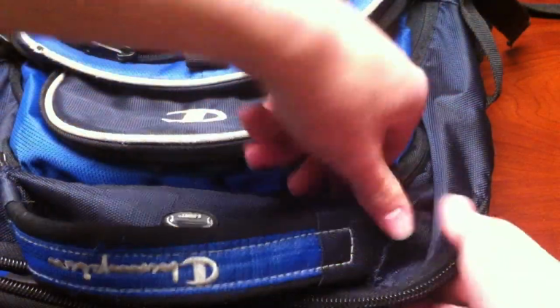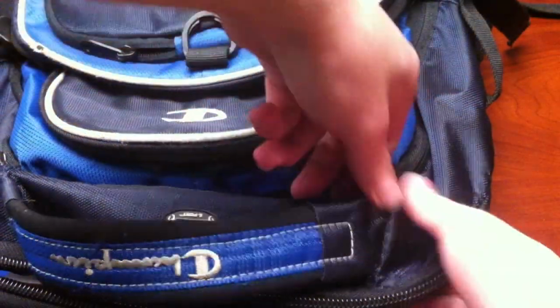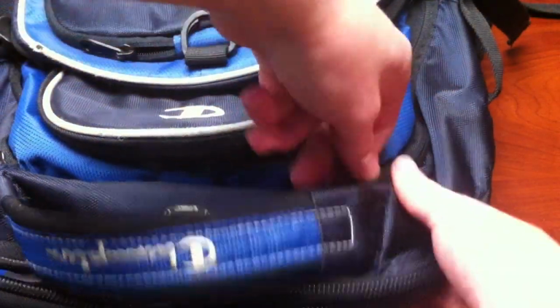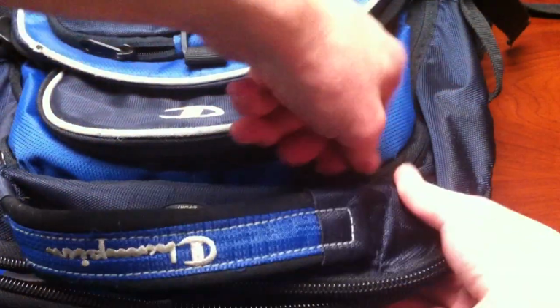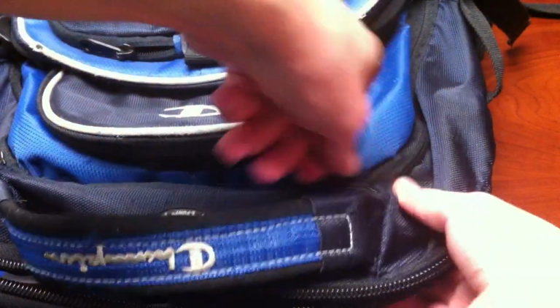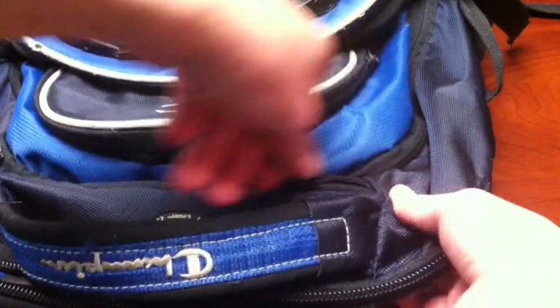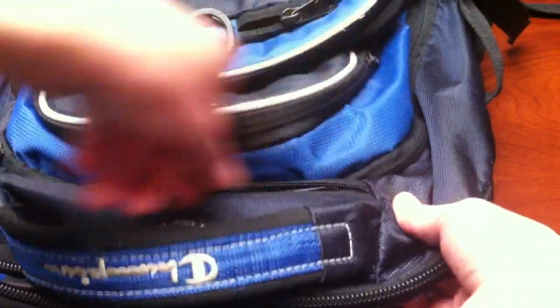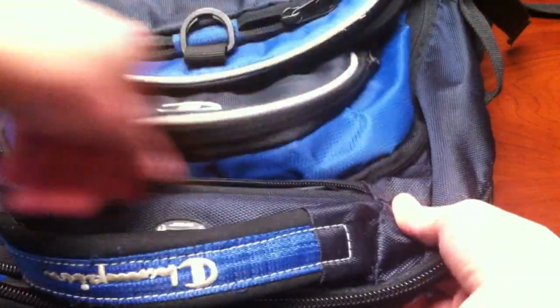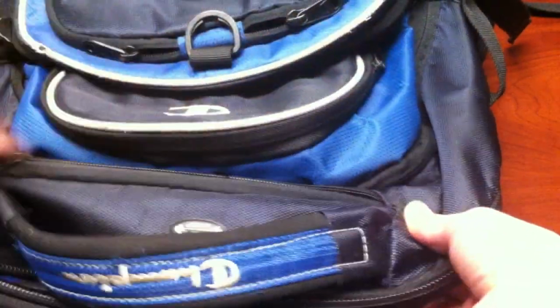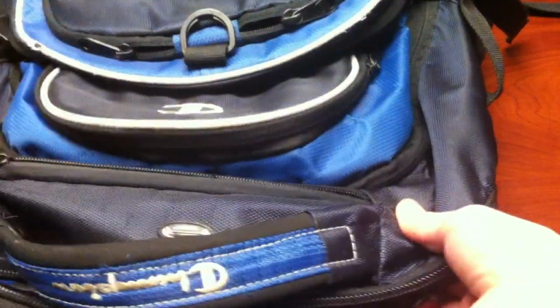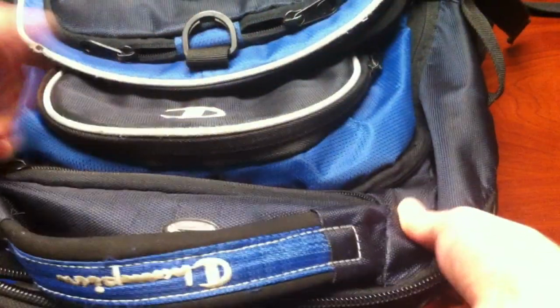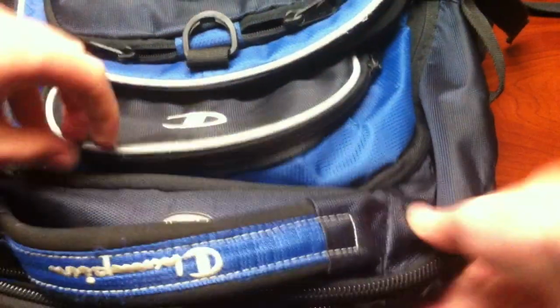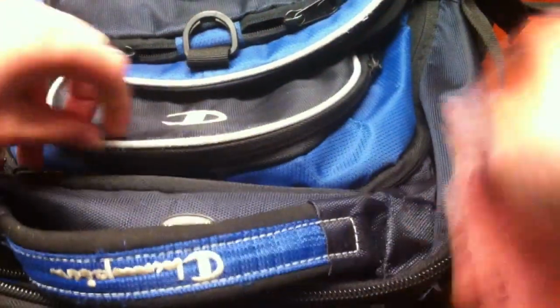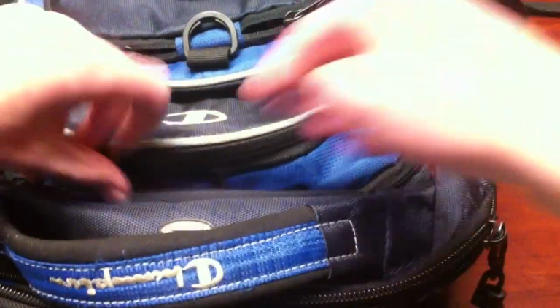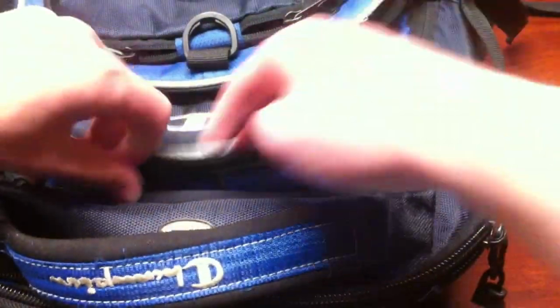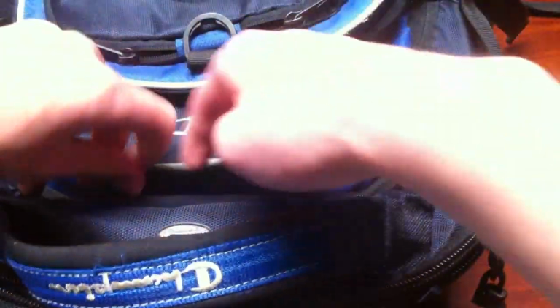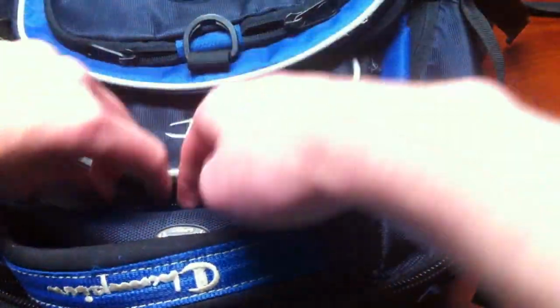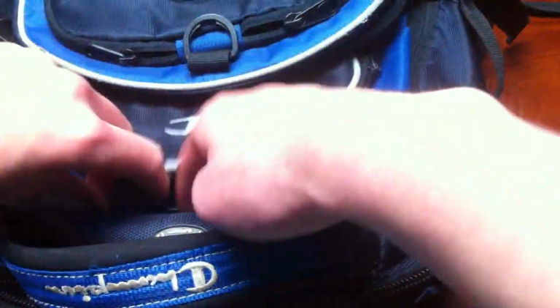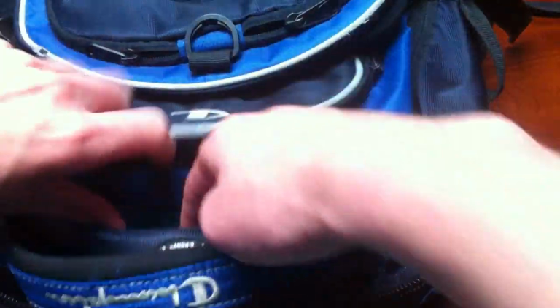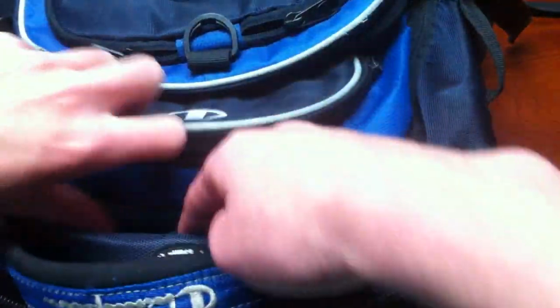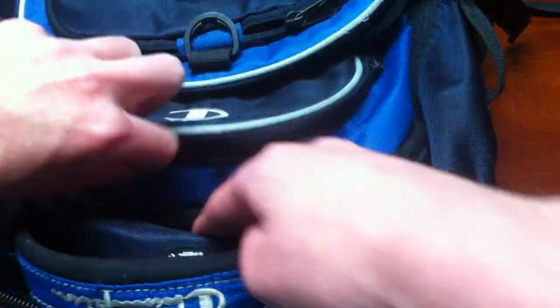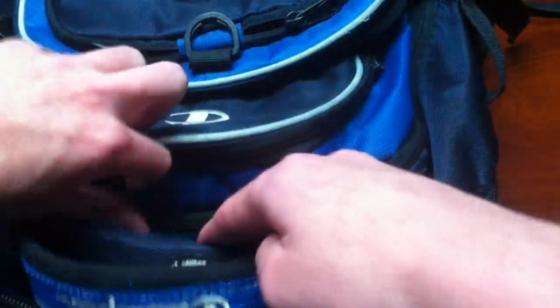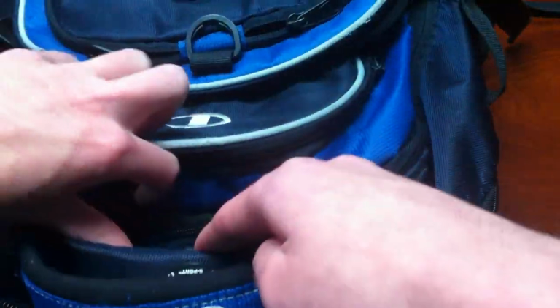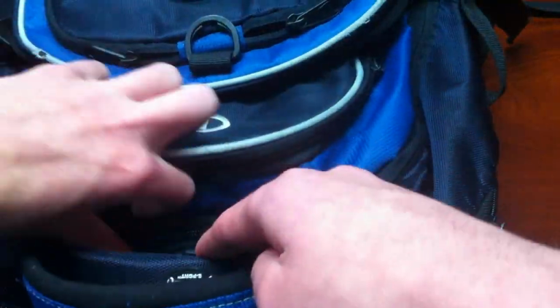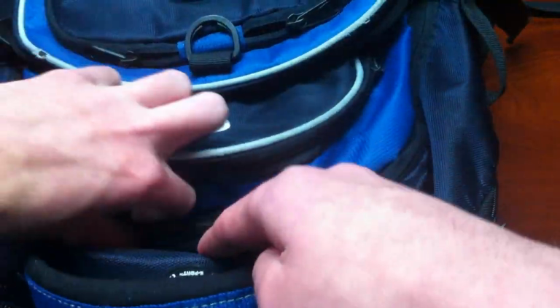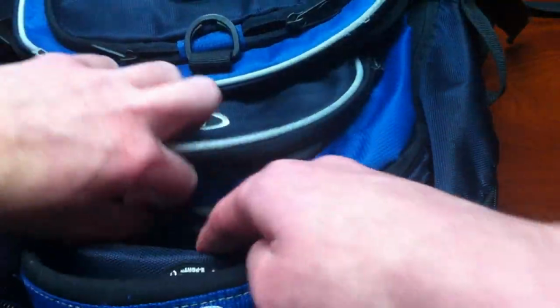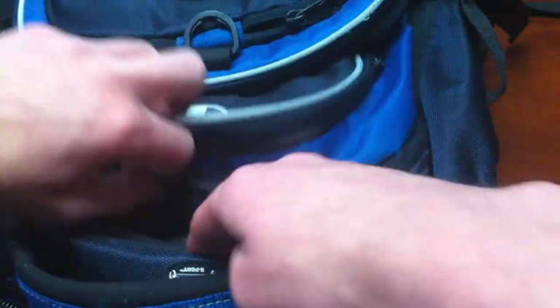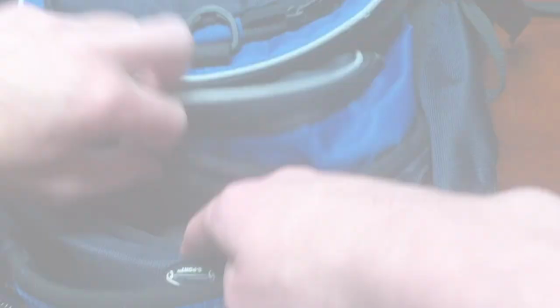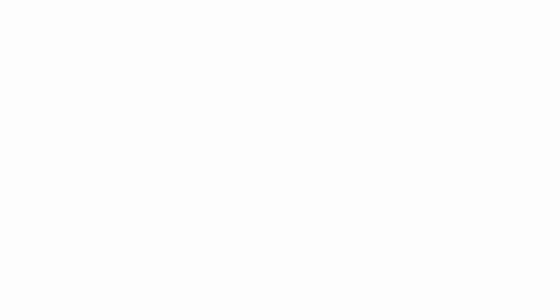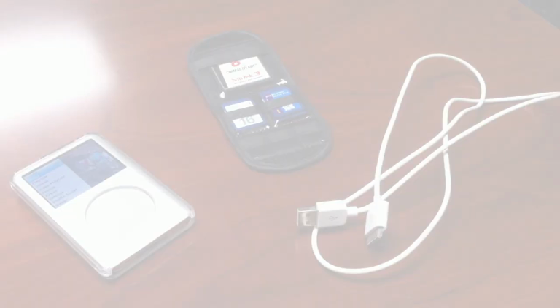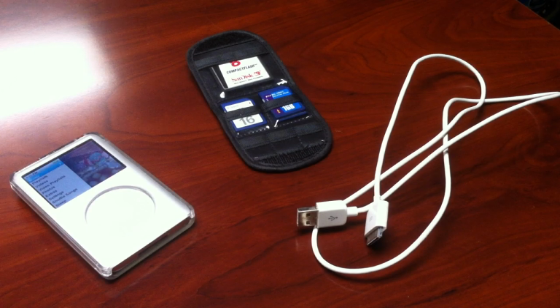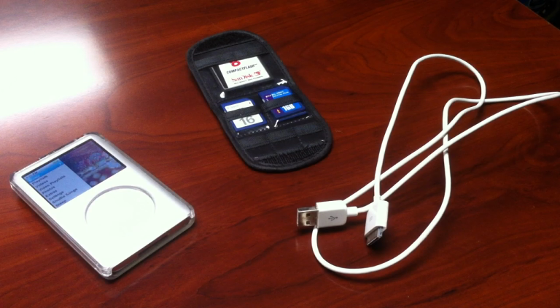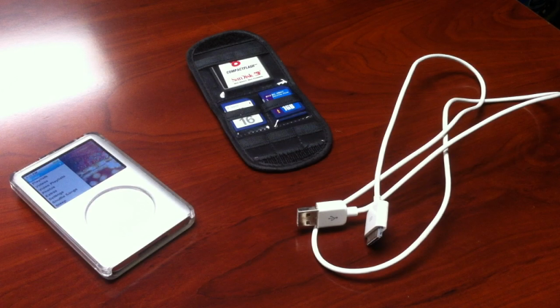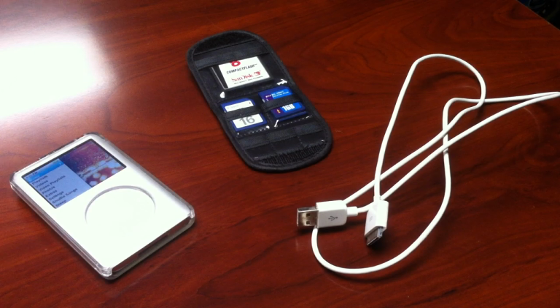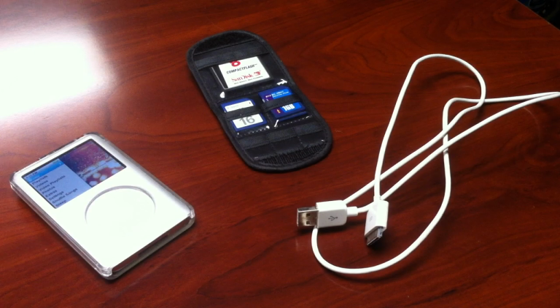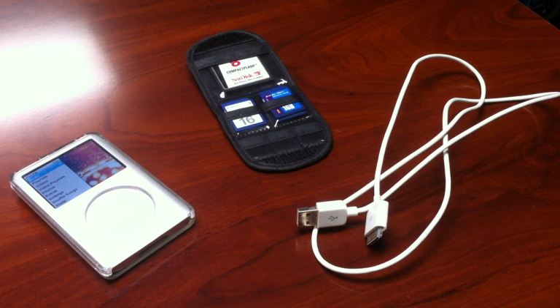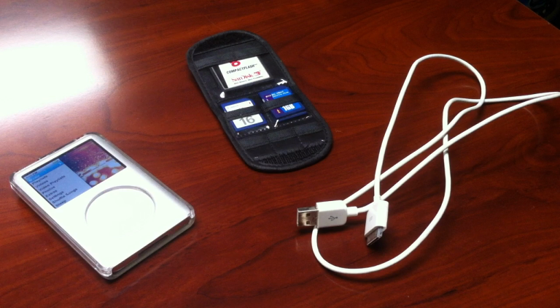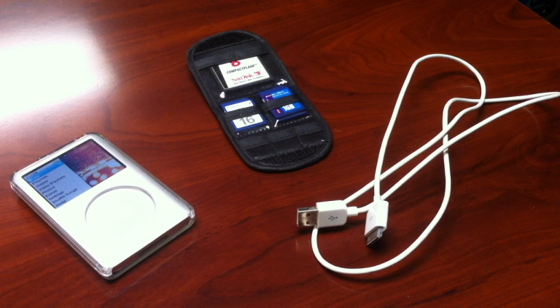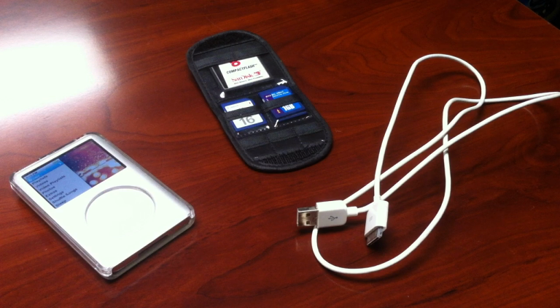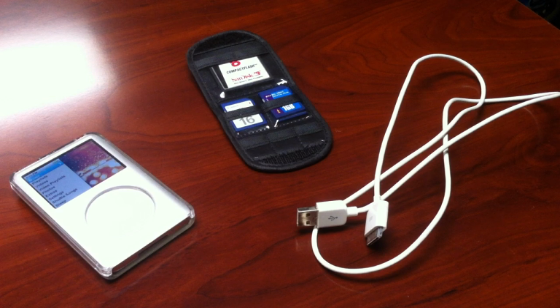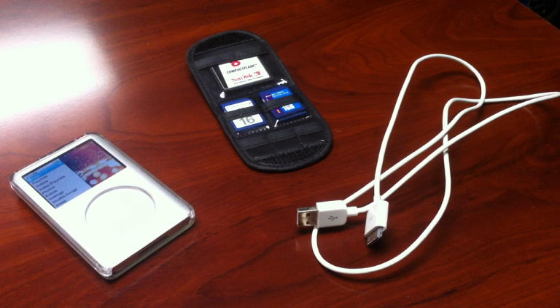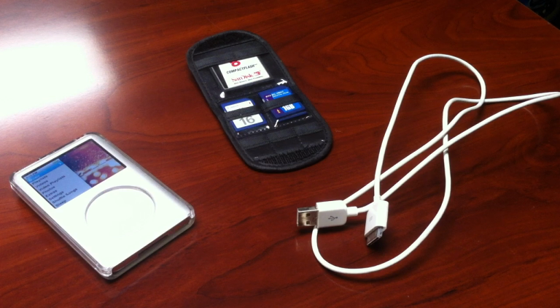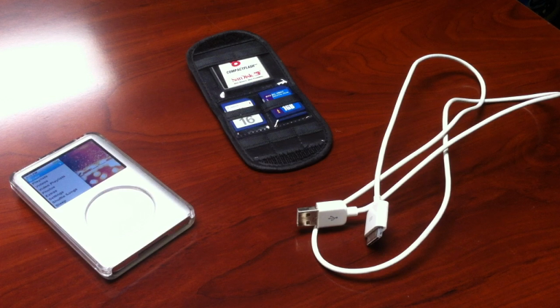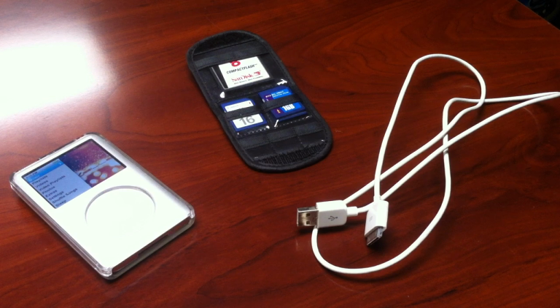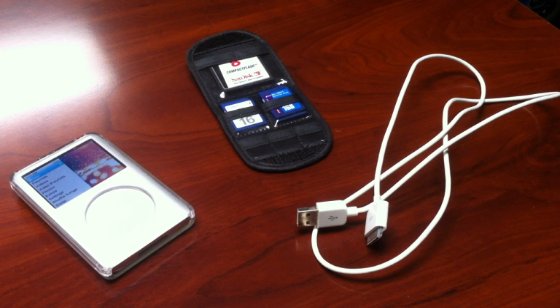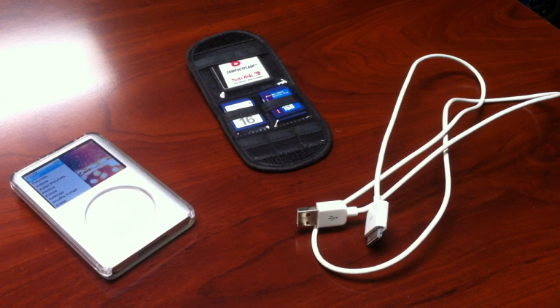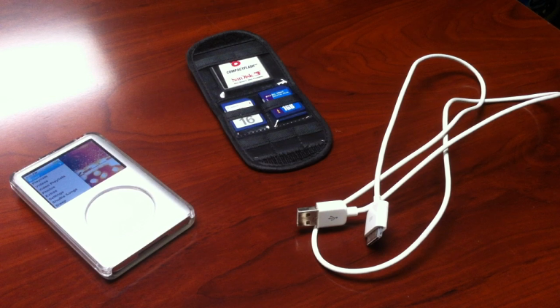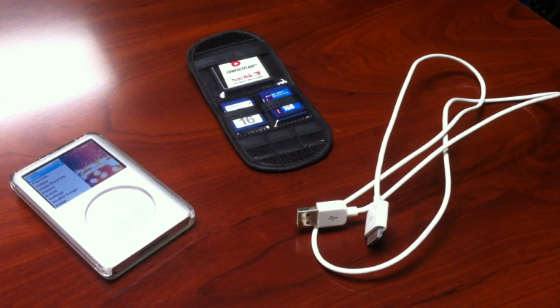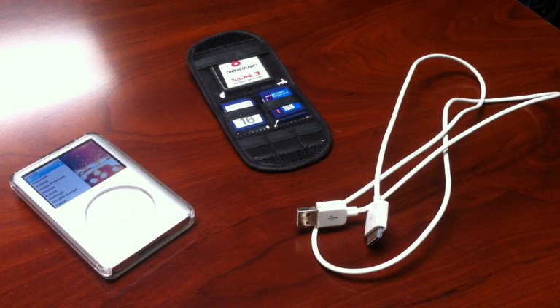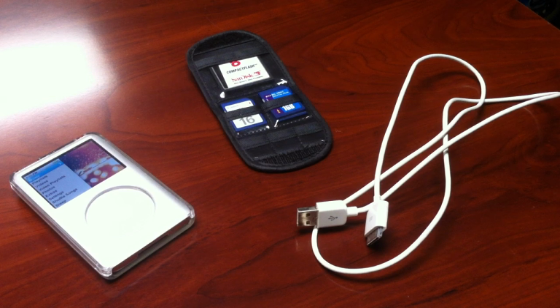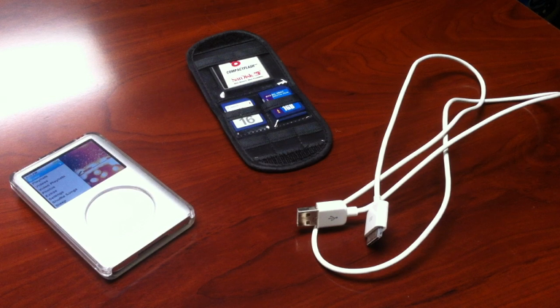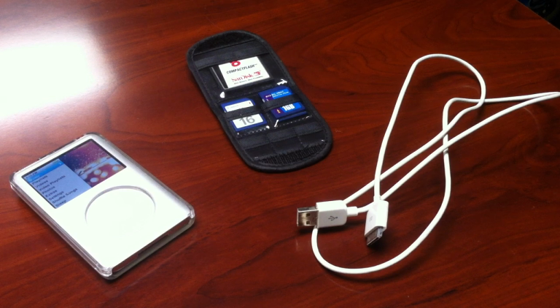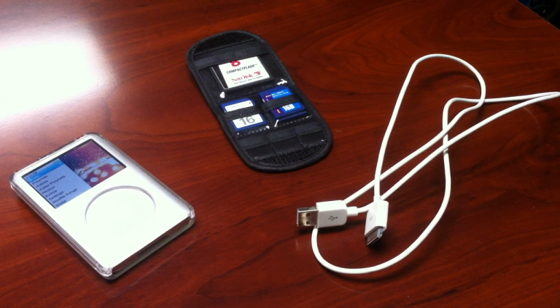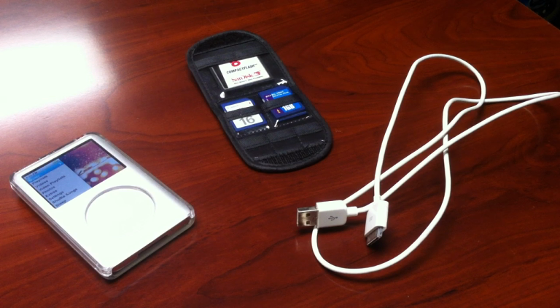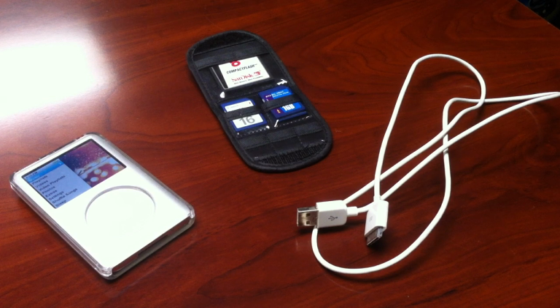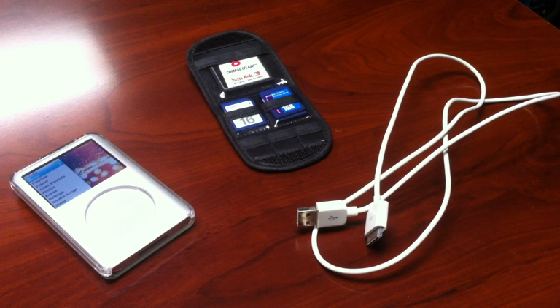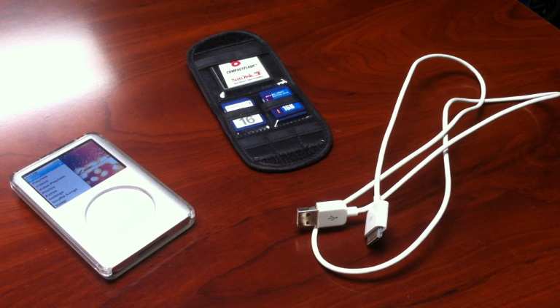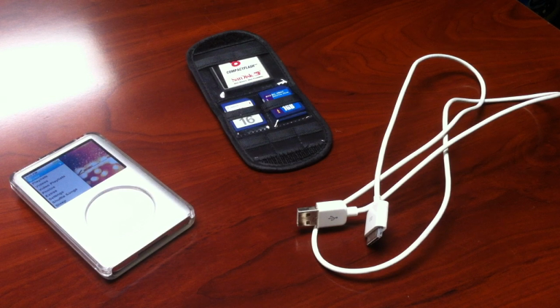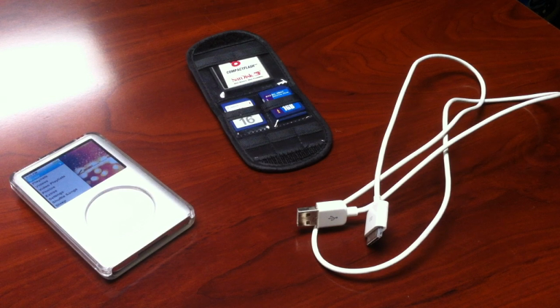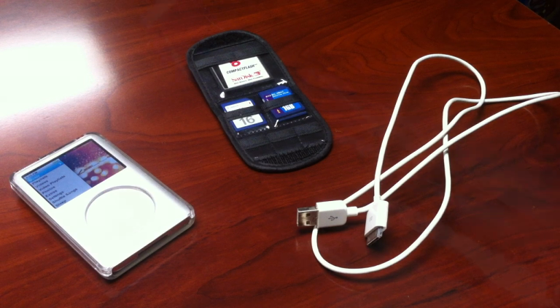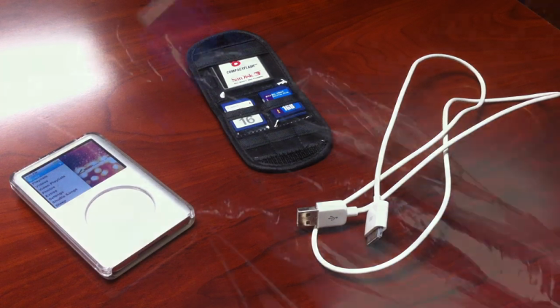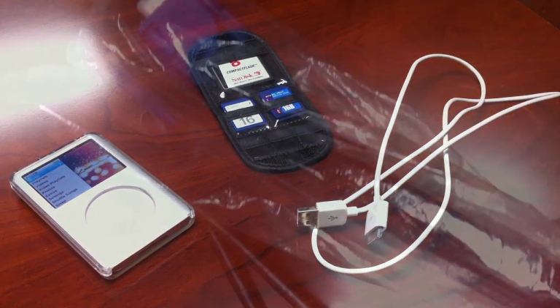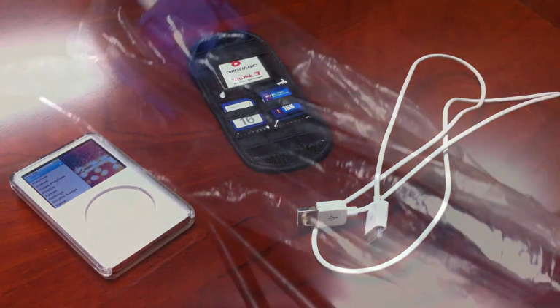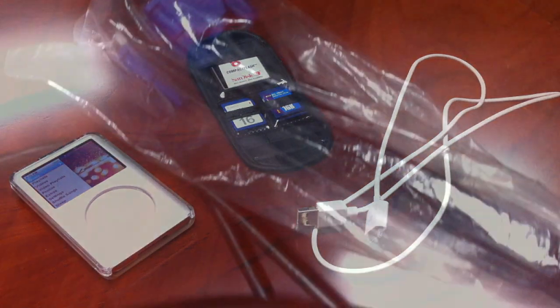In the next pocket down, I have memory cards and my iPod Classic with USB cord that I keep Windows update files on.